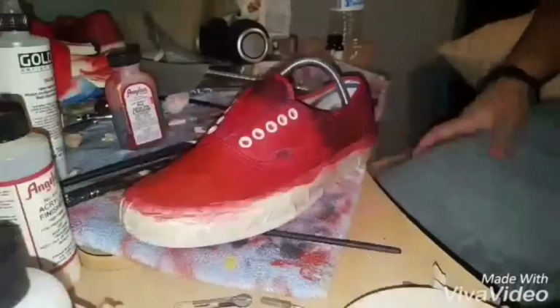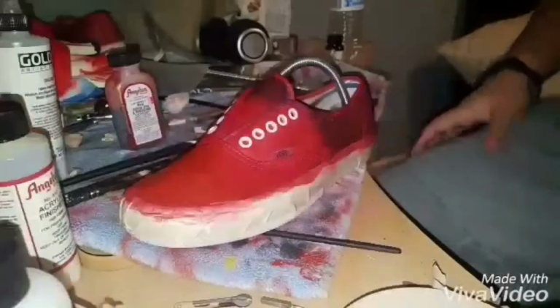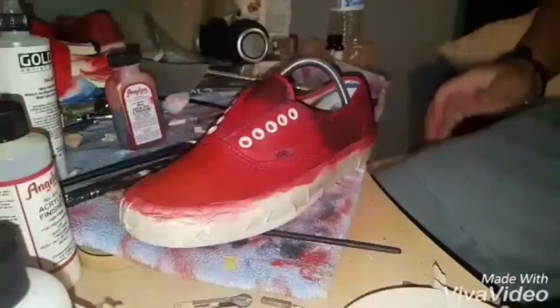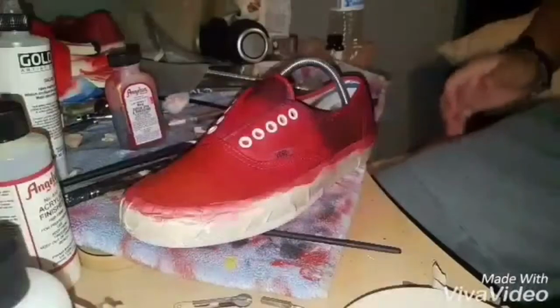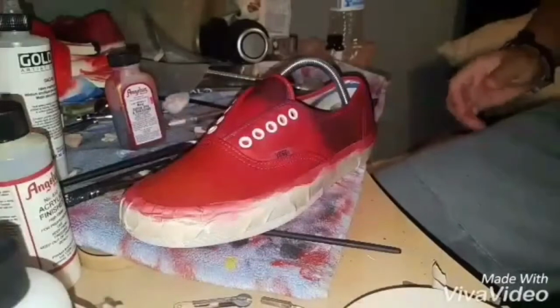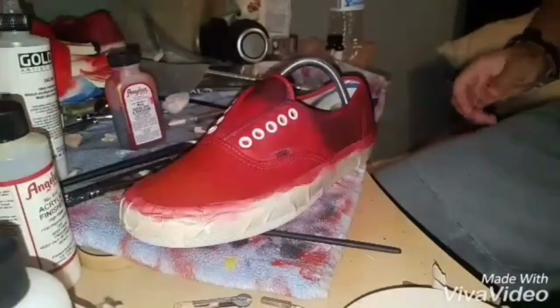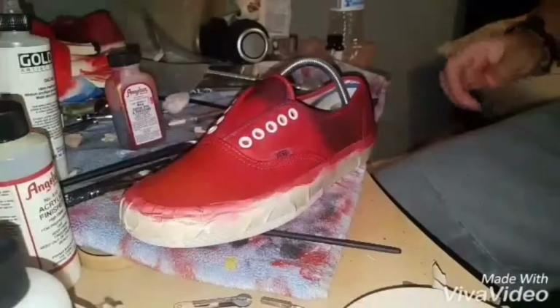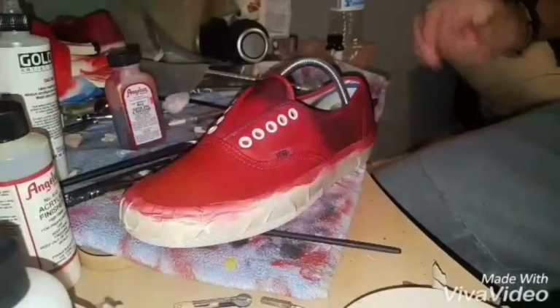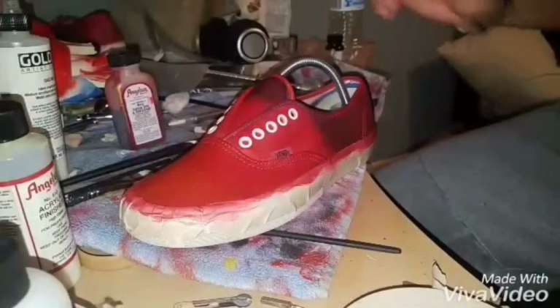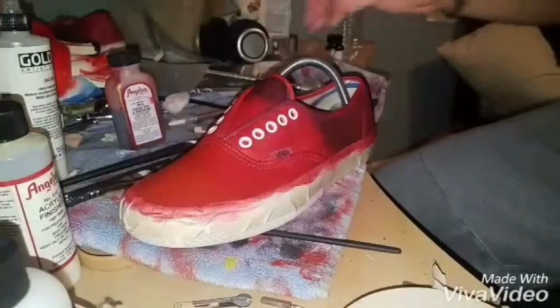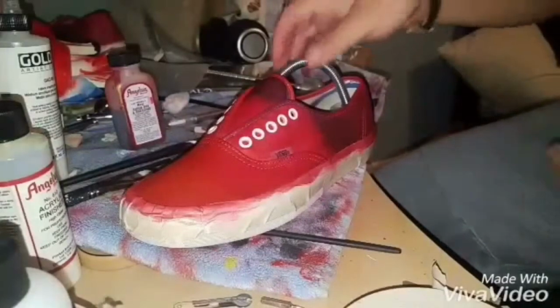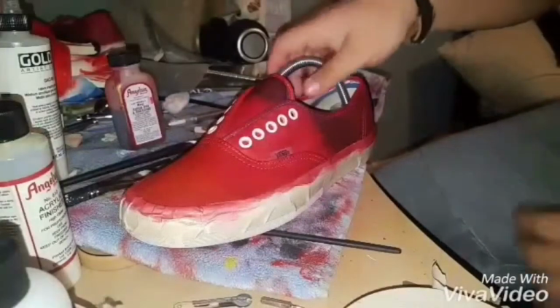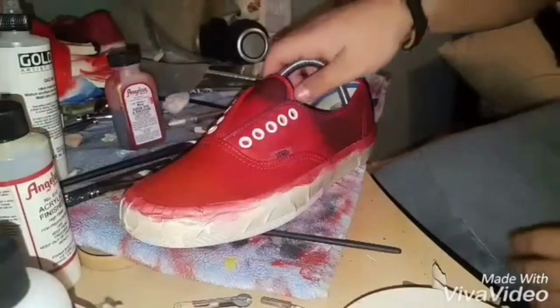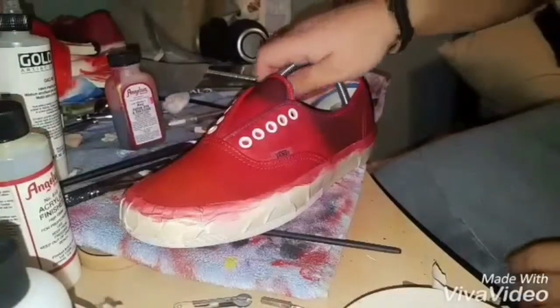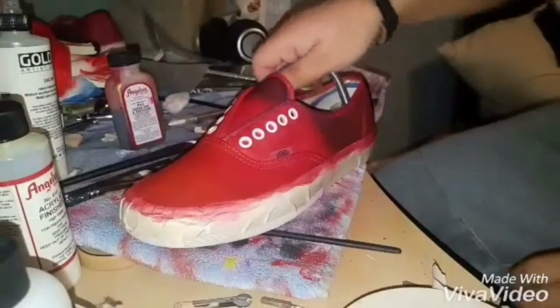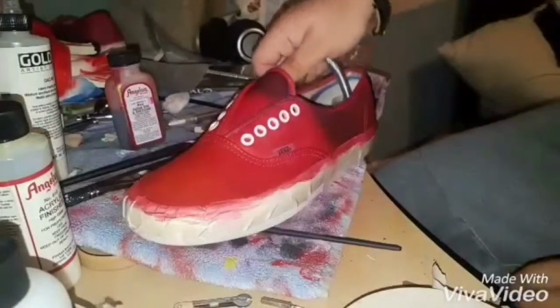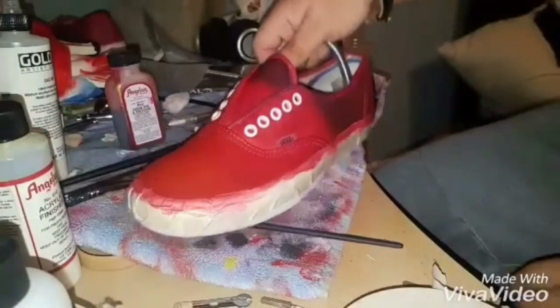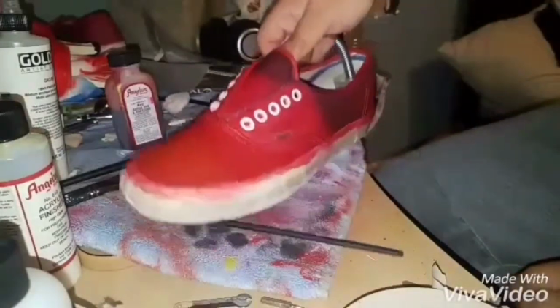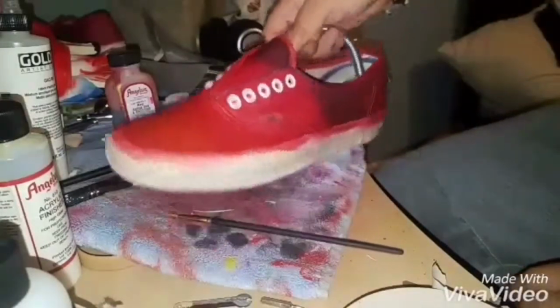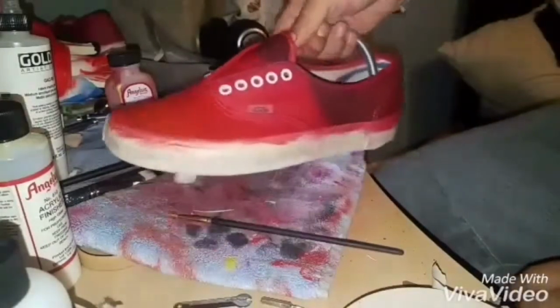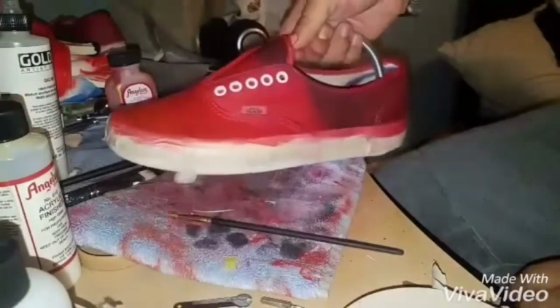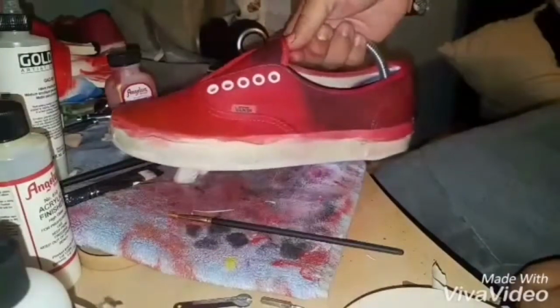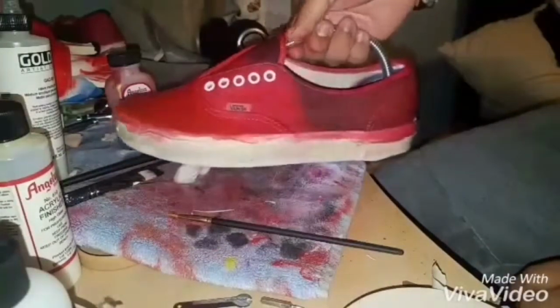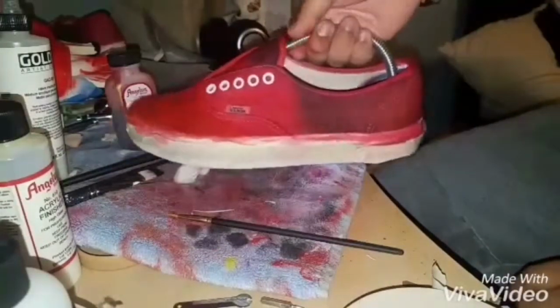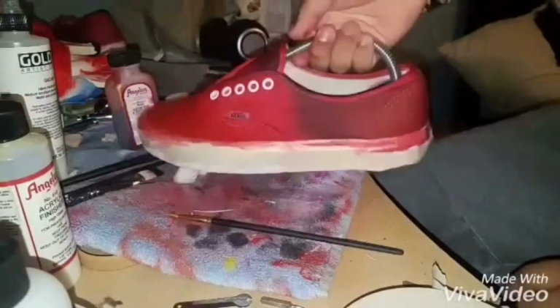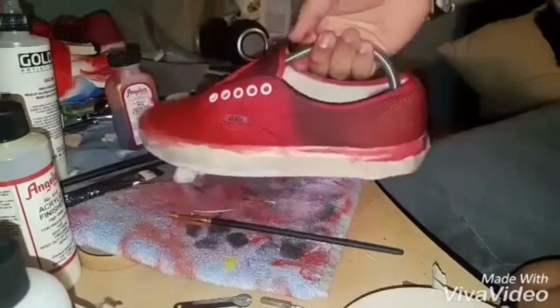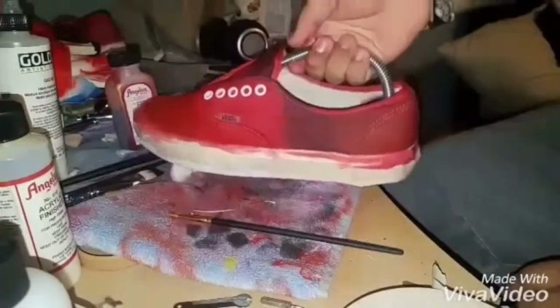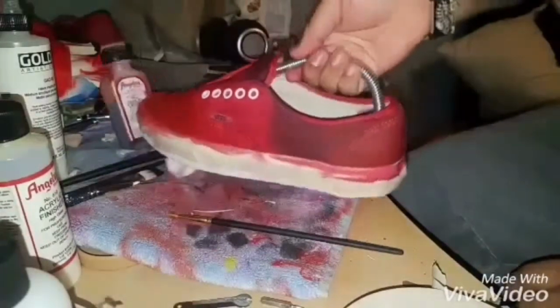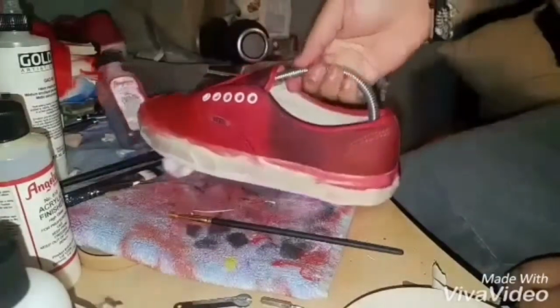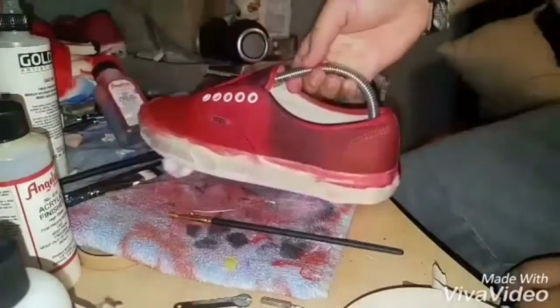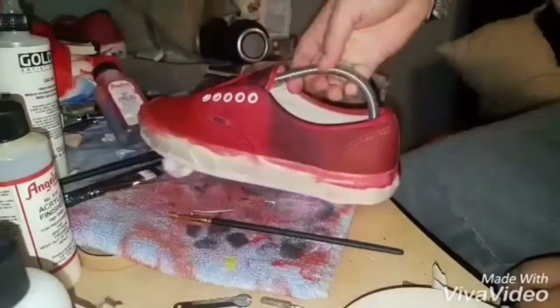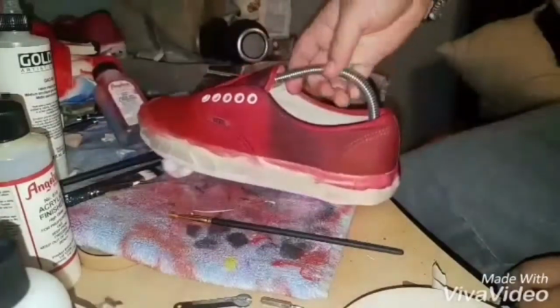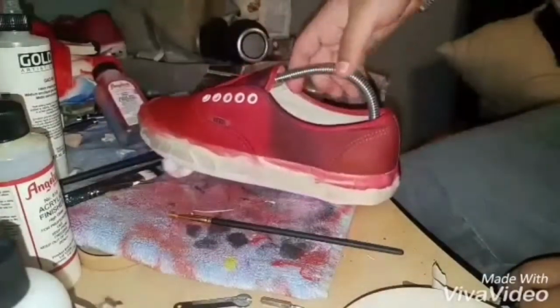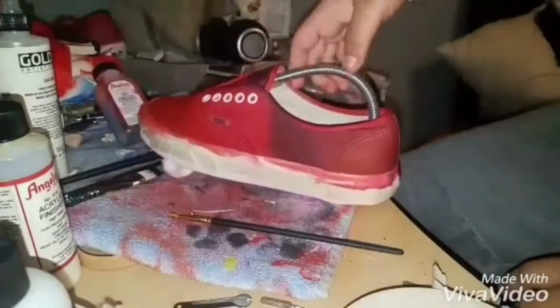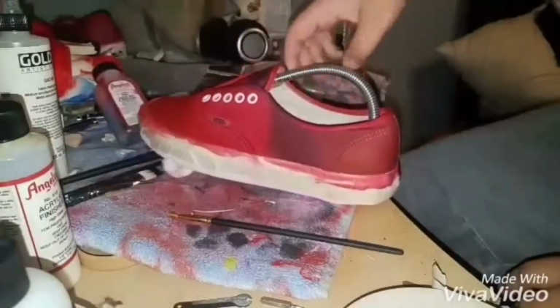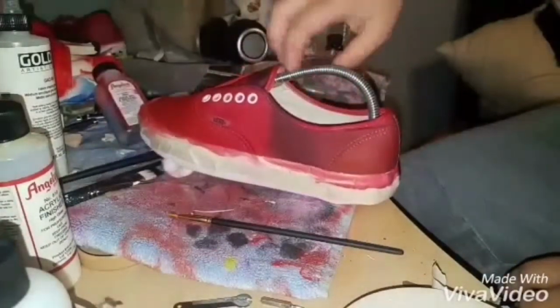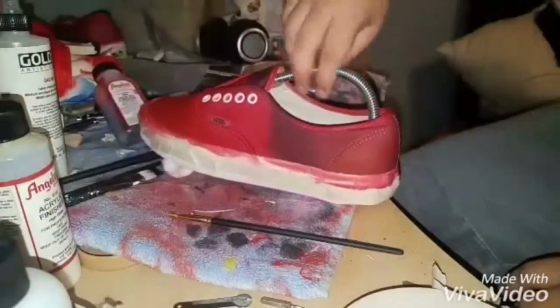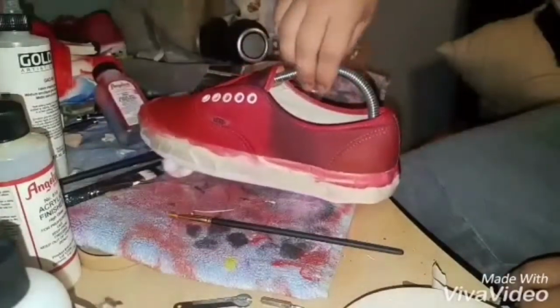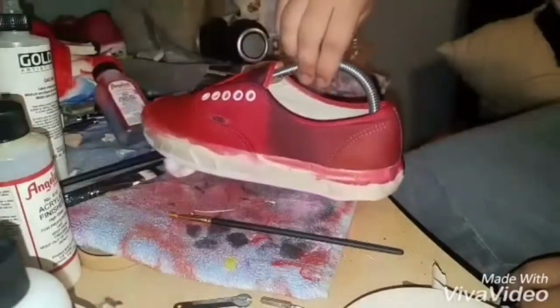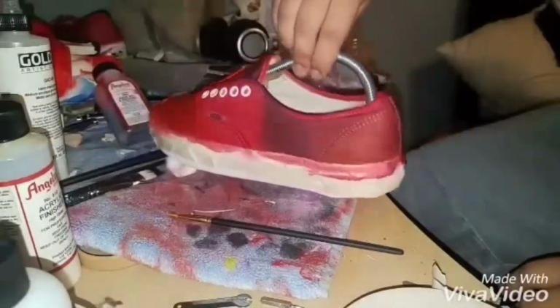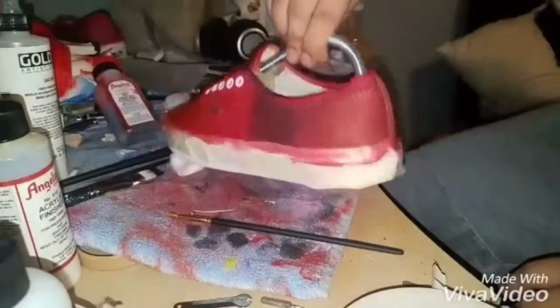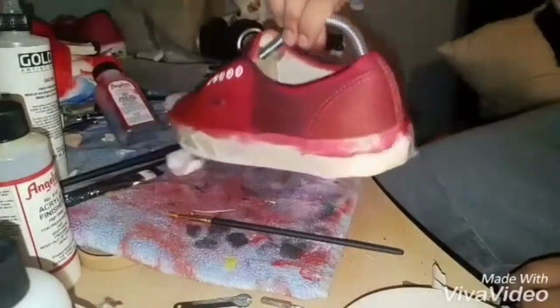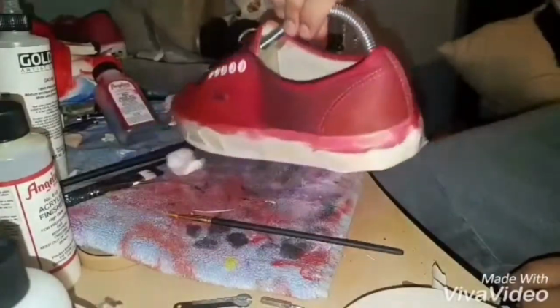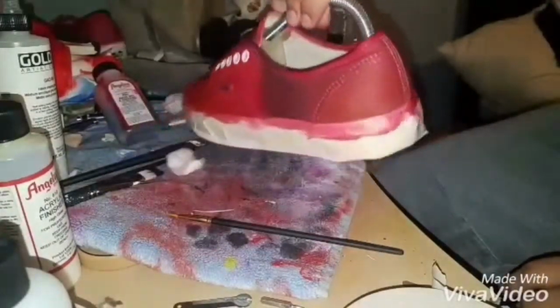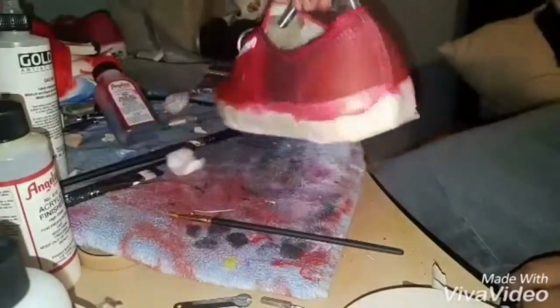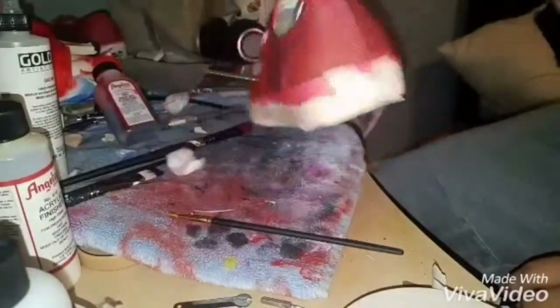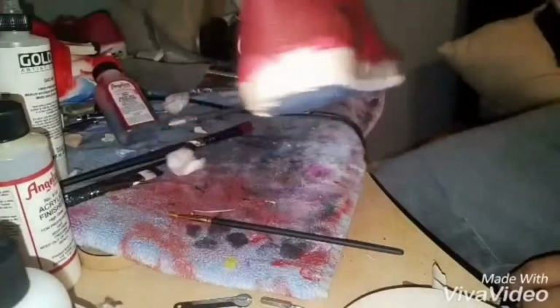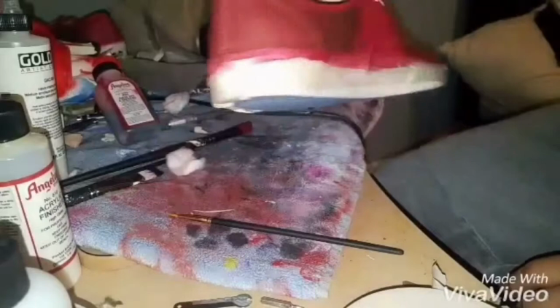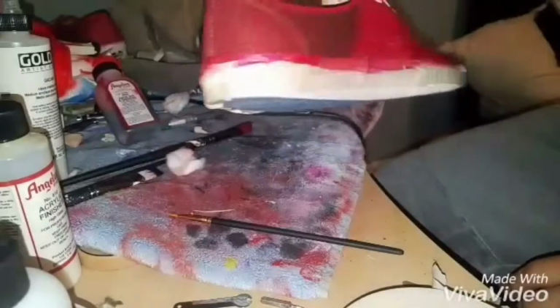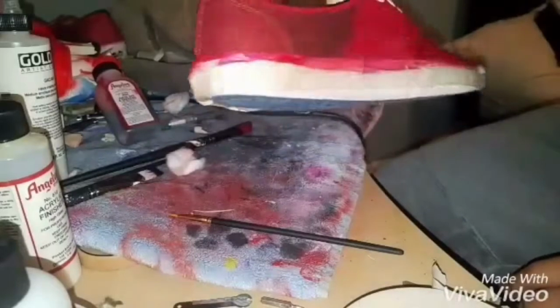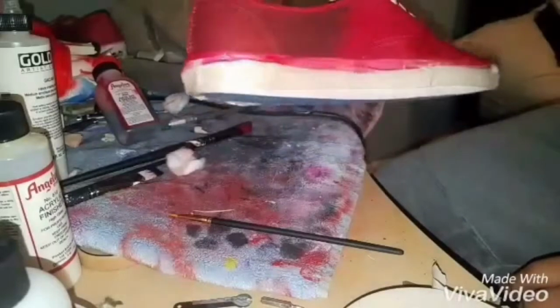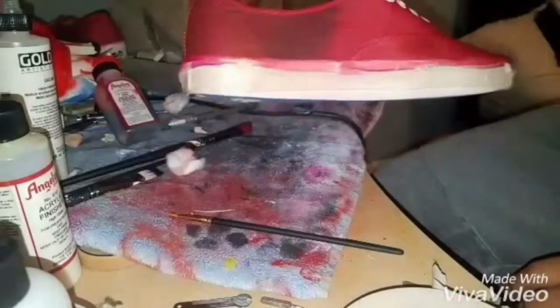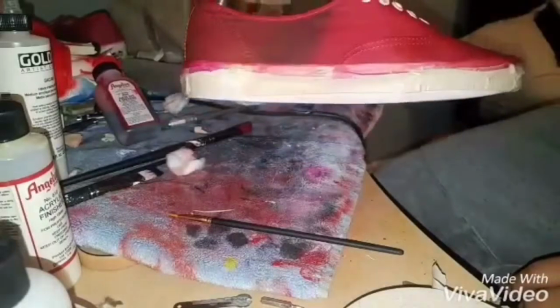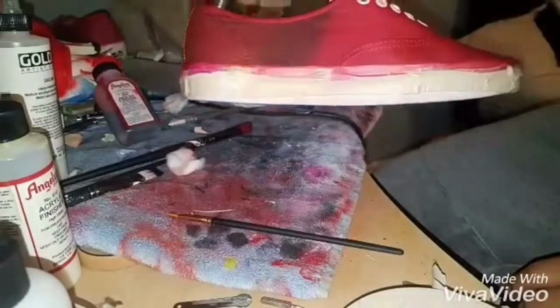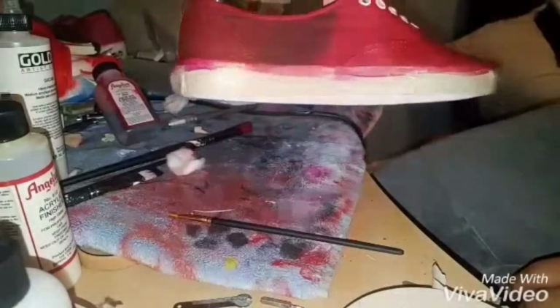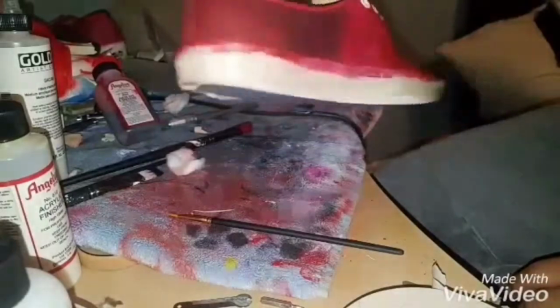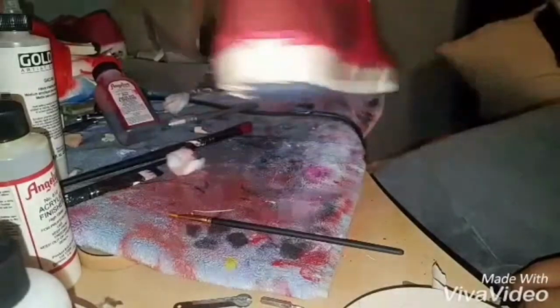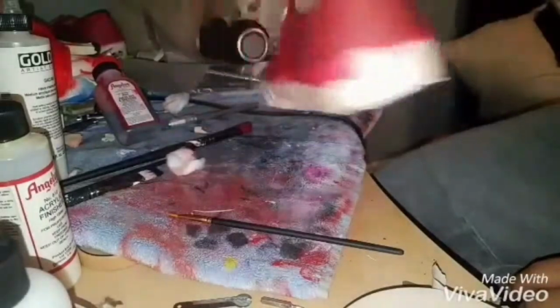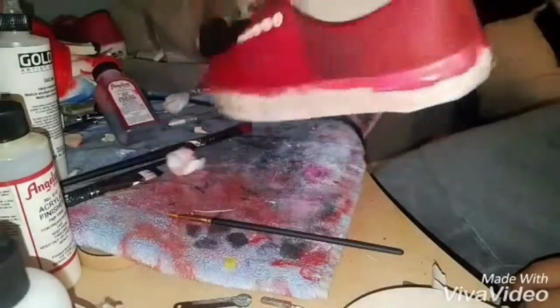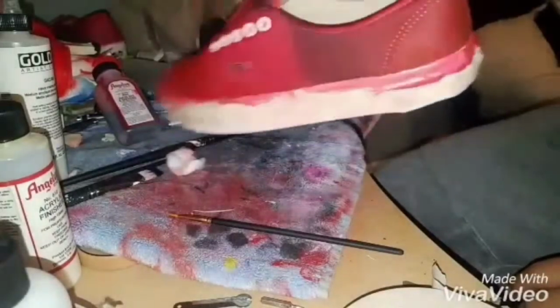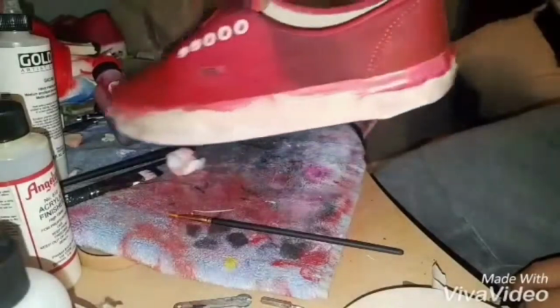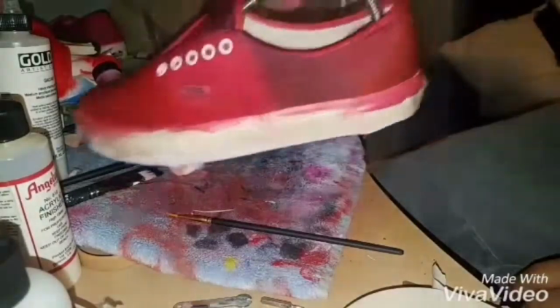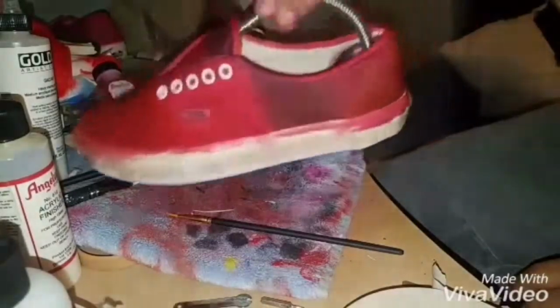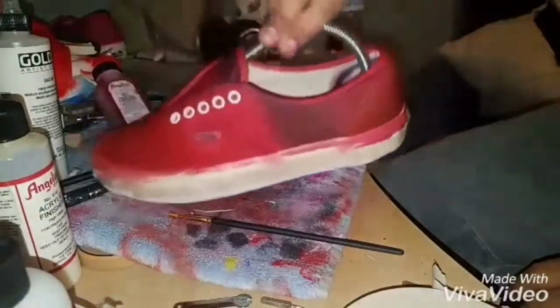I am going to put another coat on here. It looks pretty good right now but it could use one more coat.